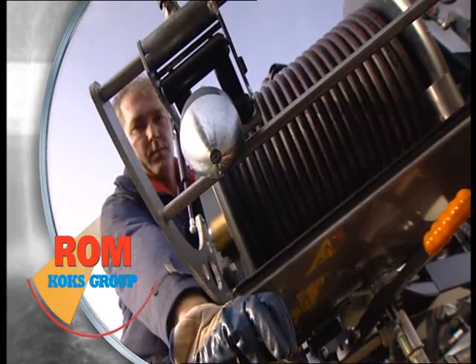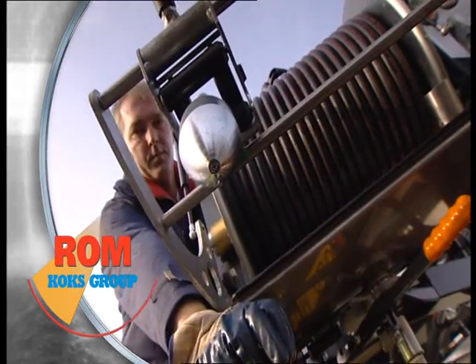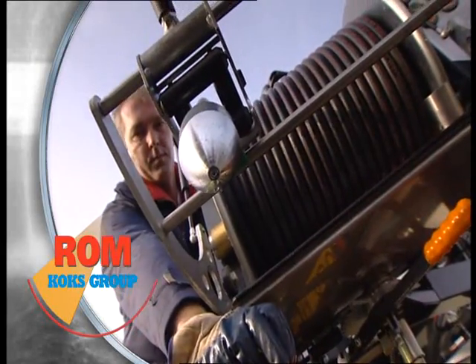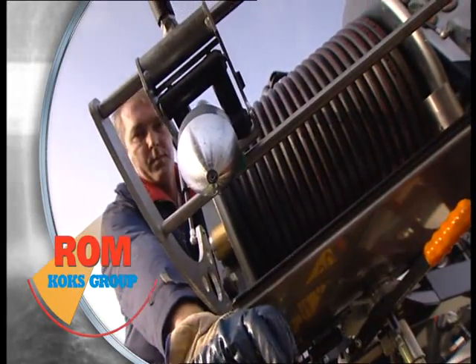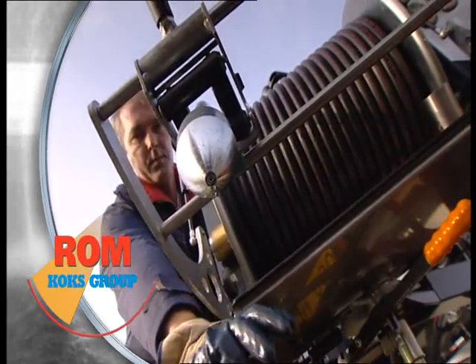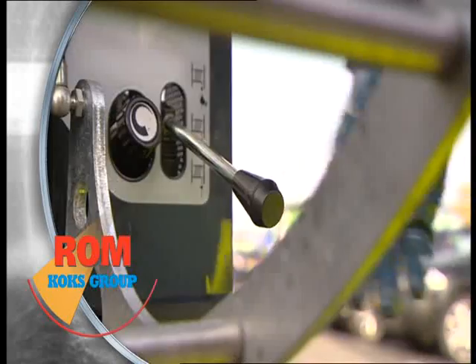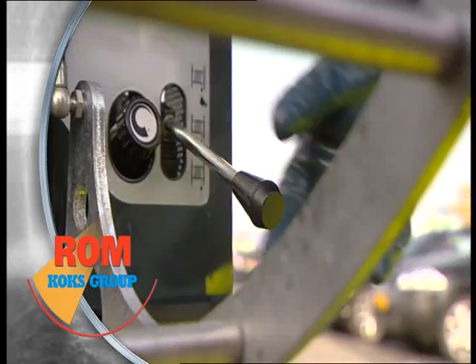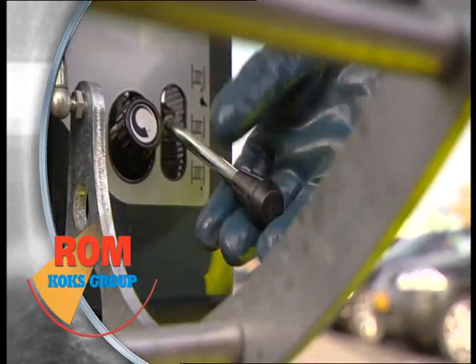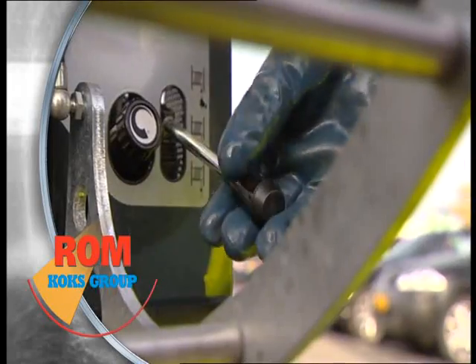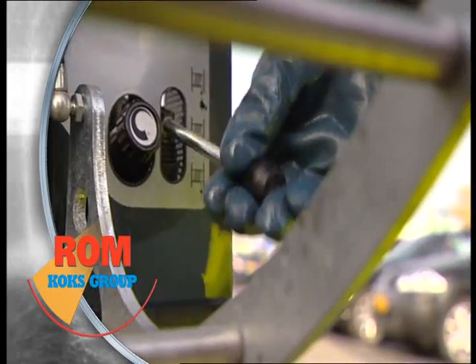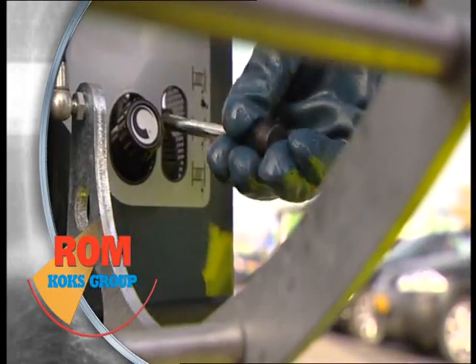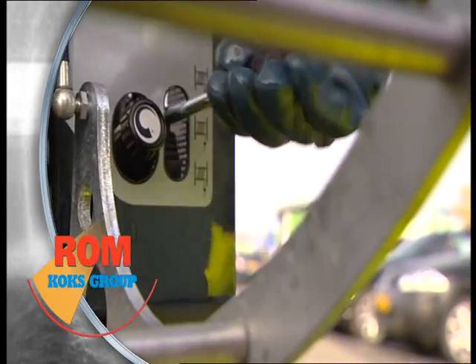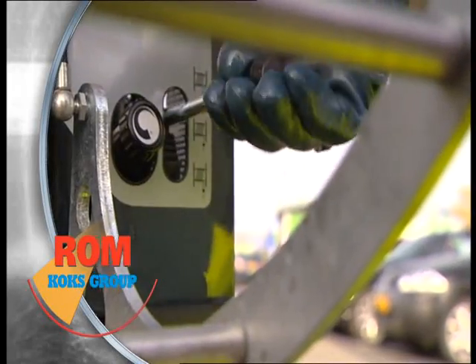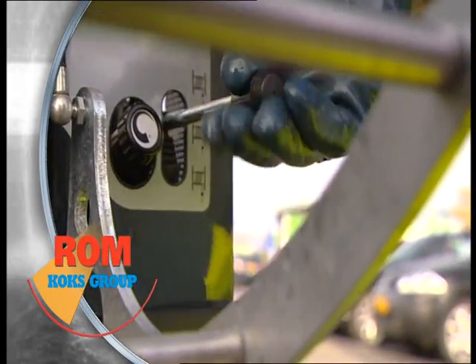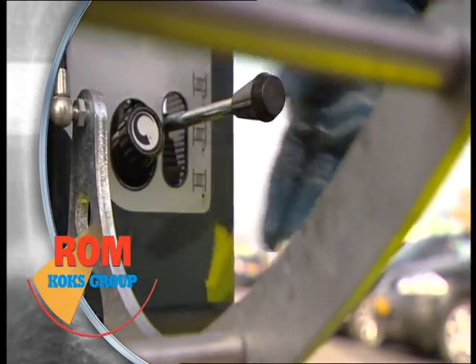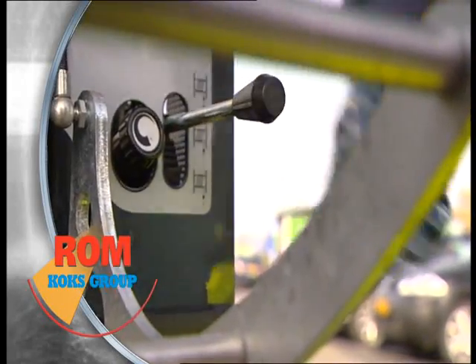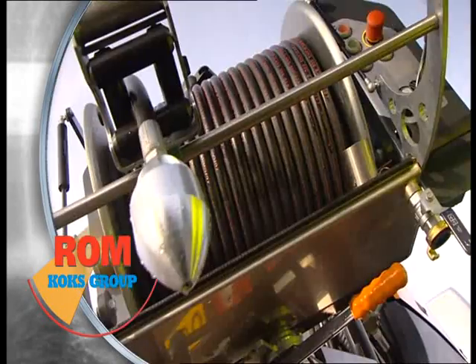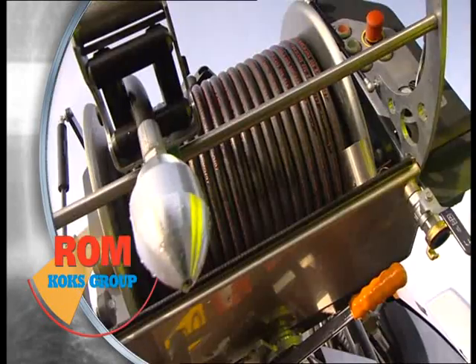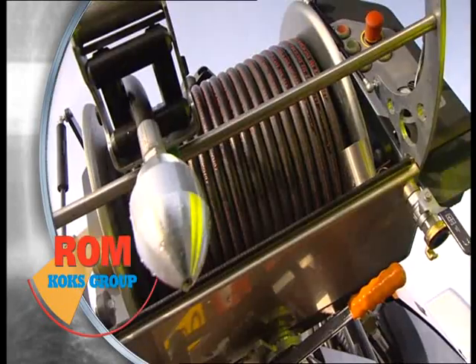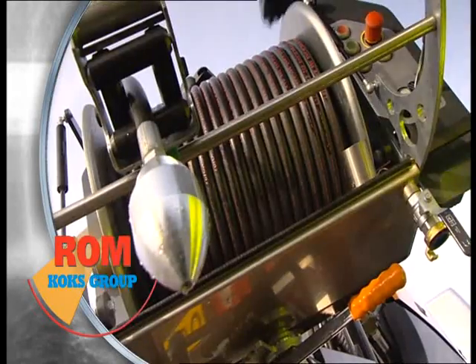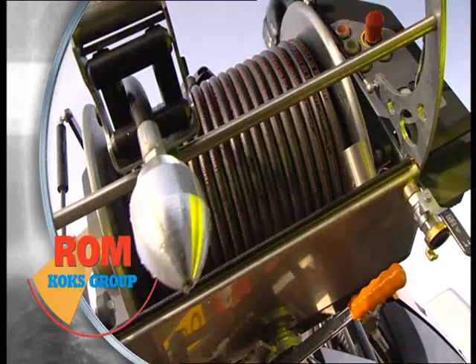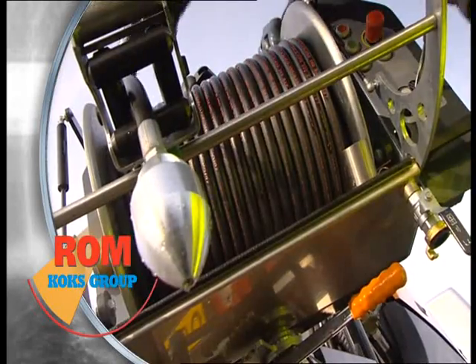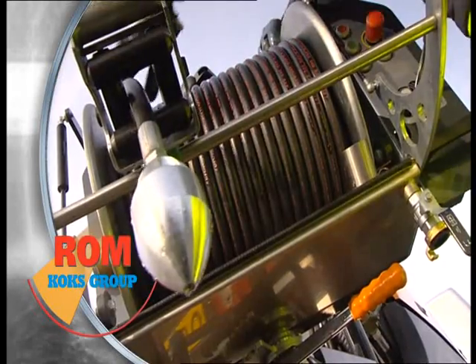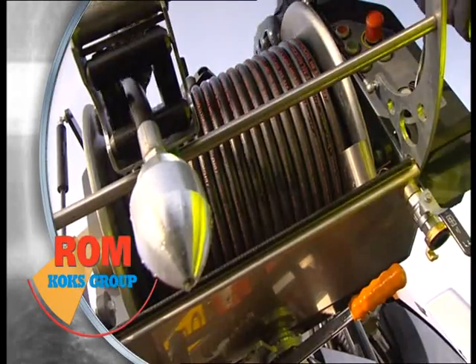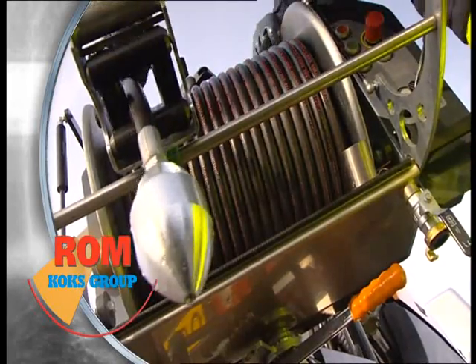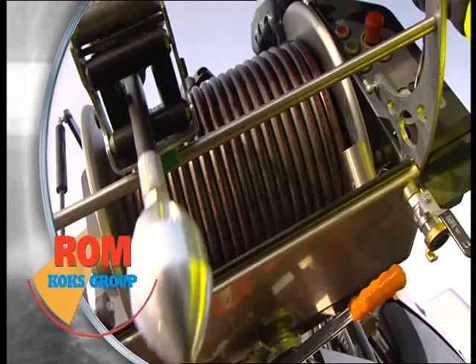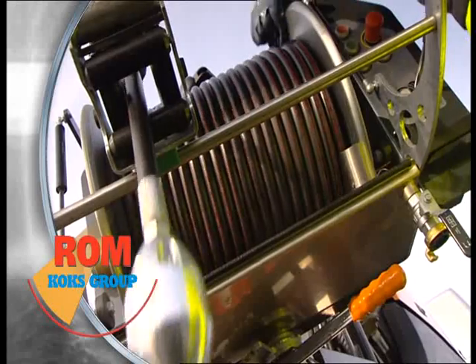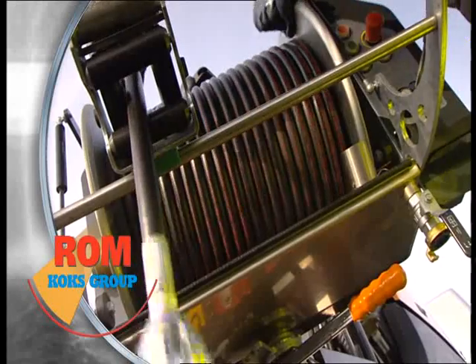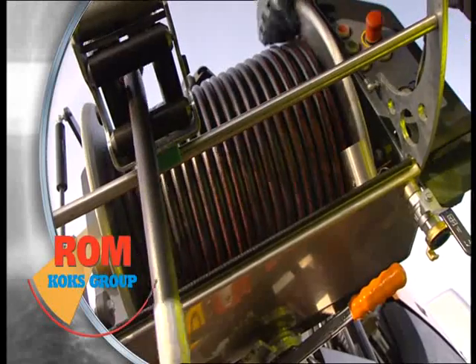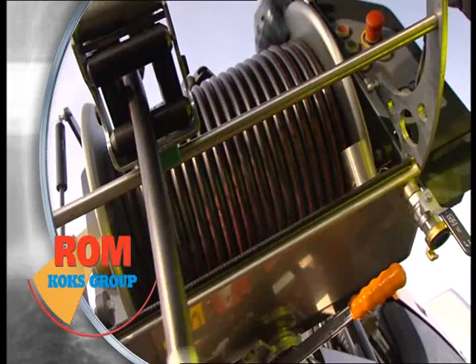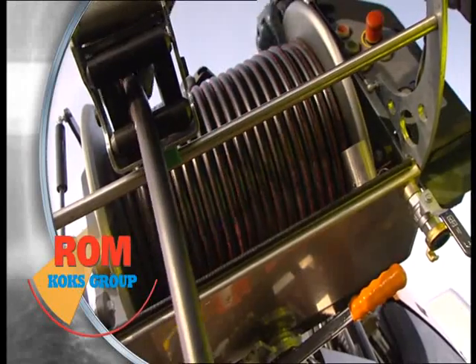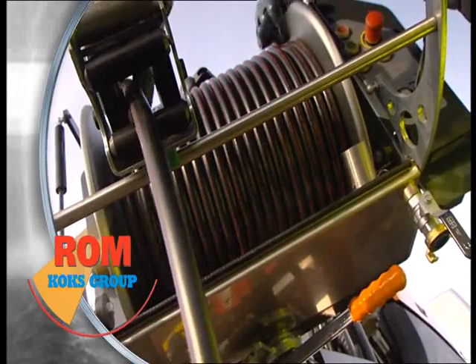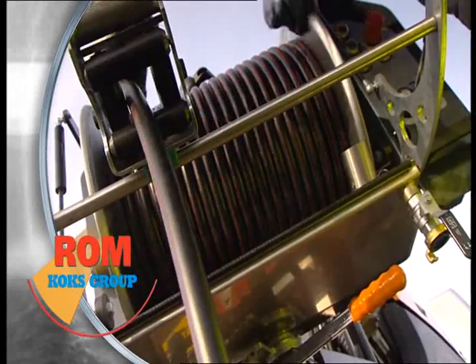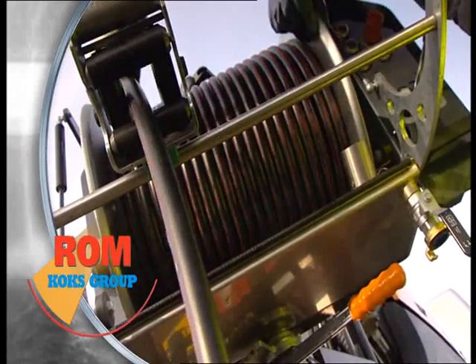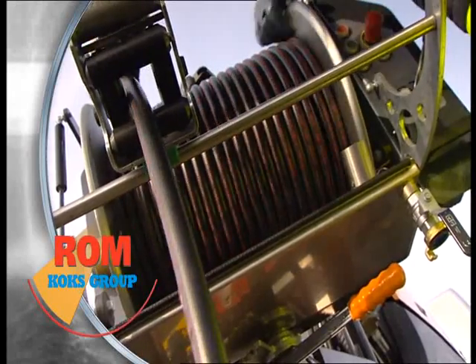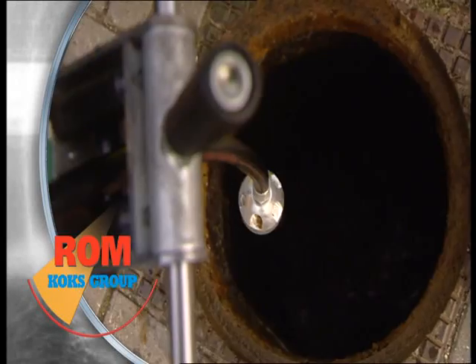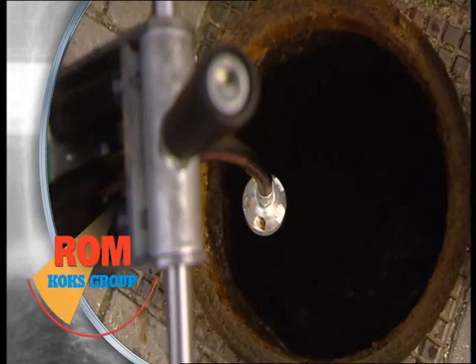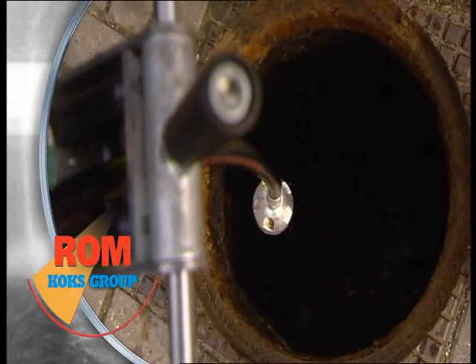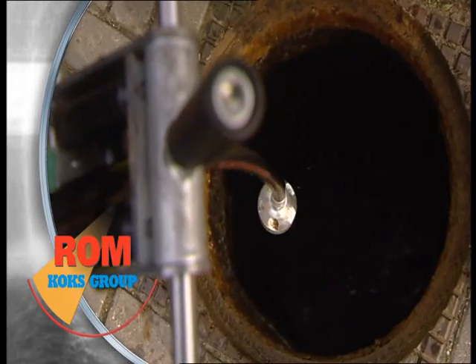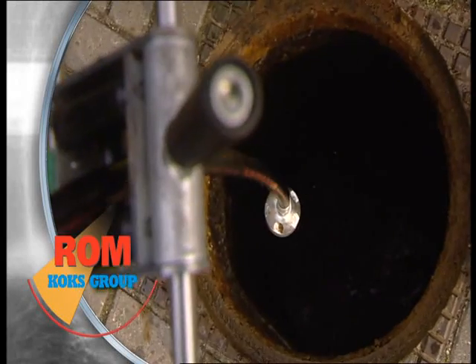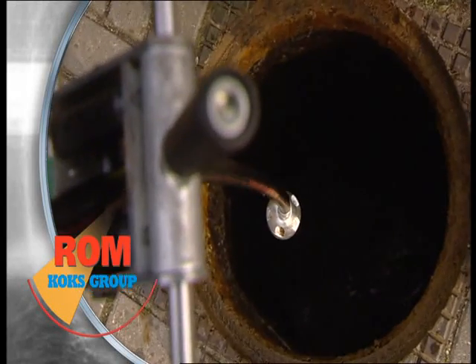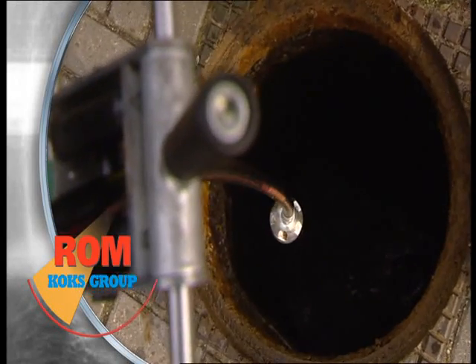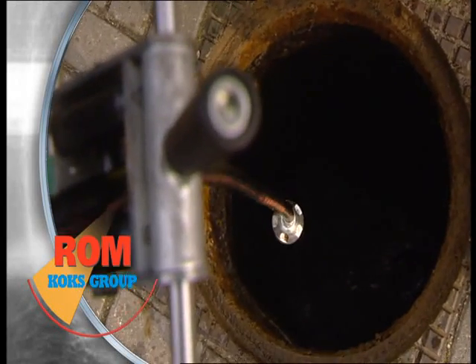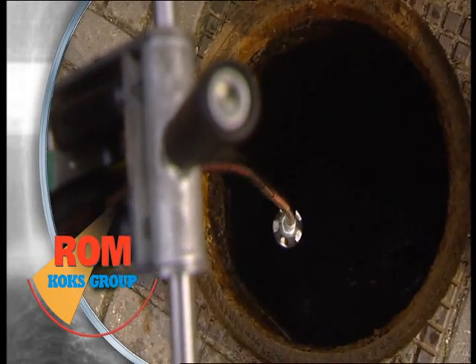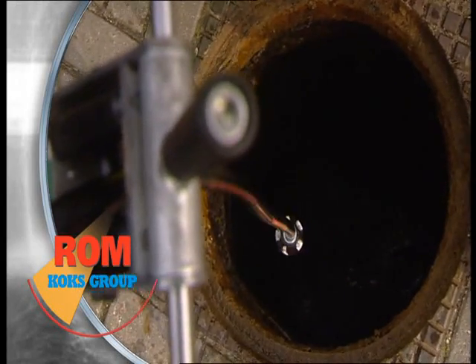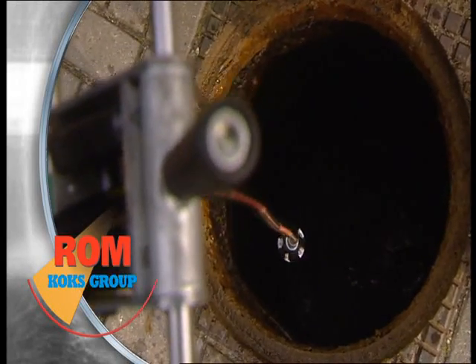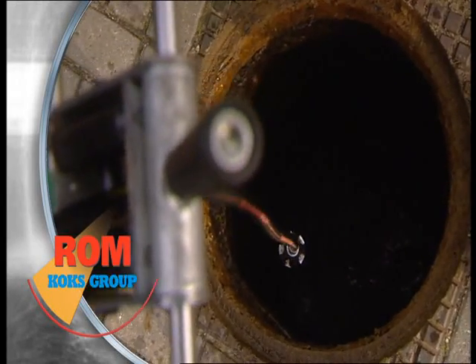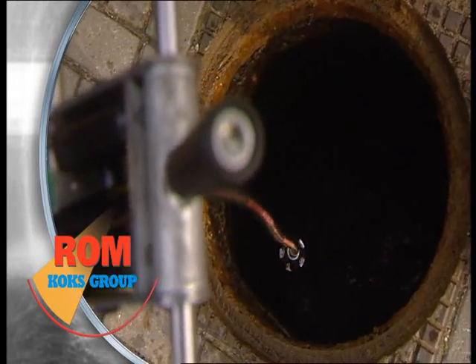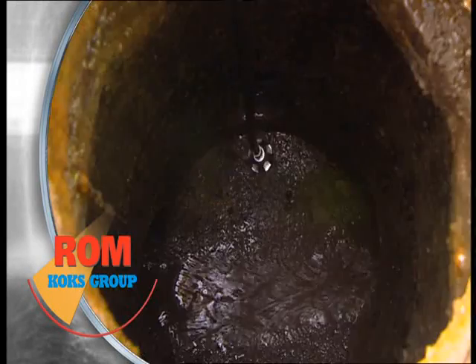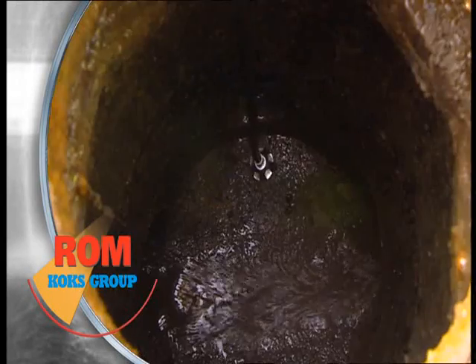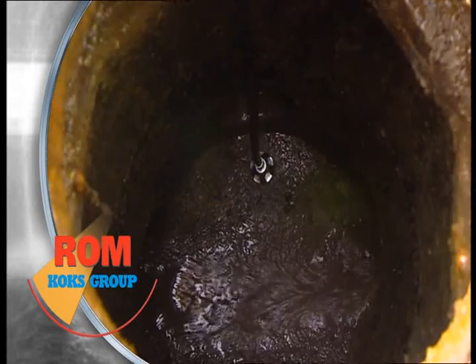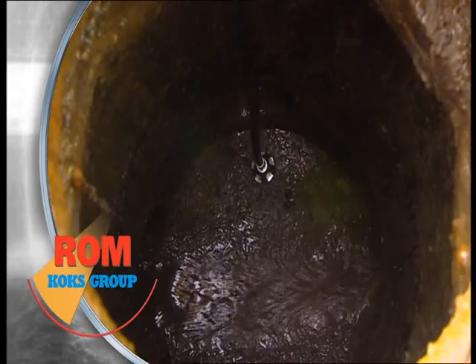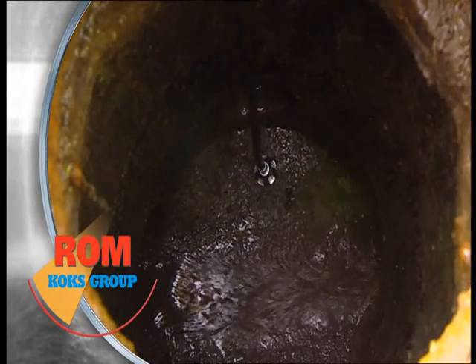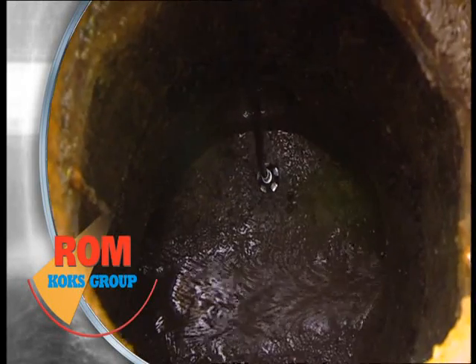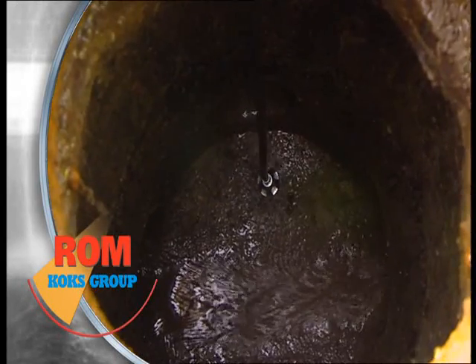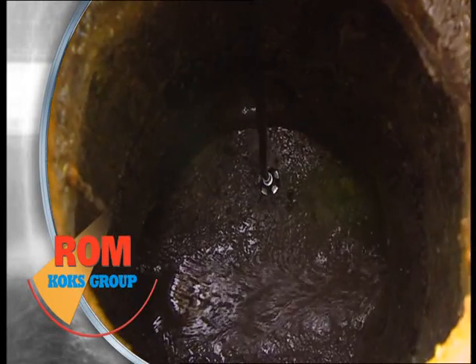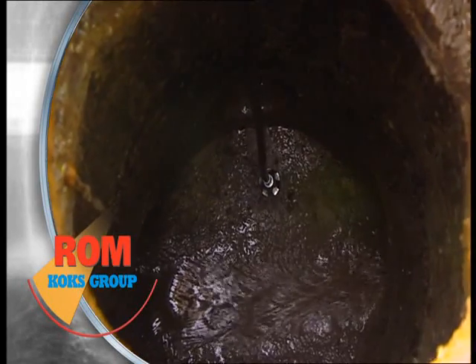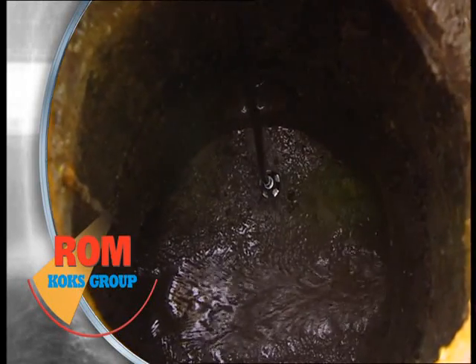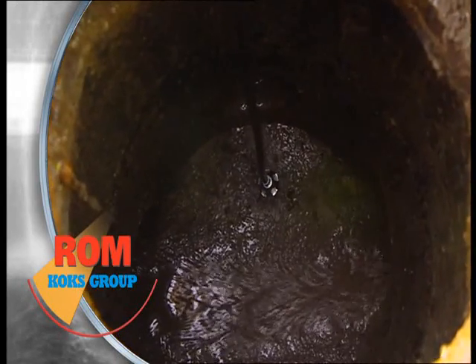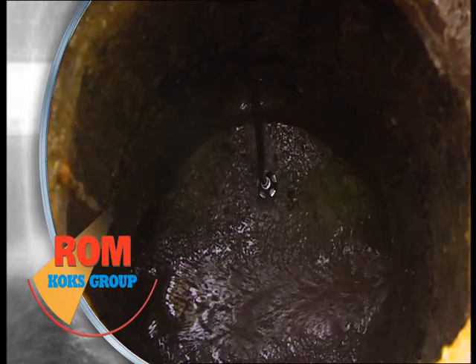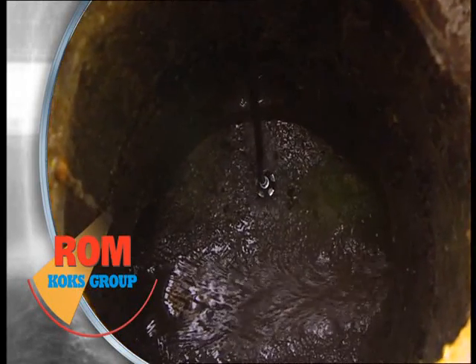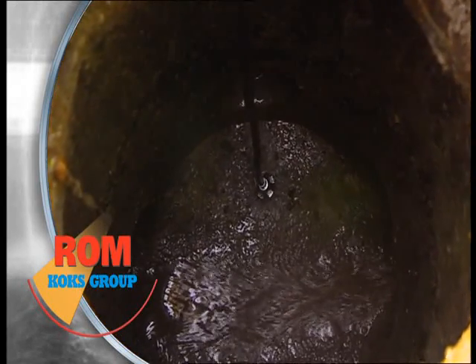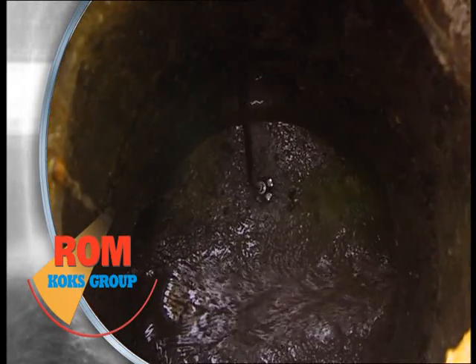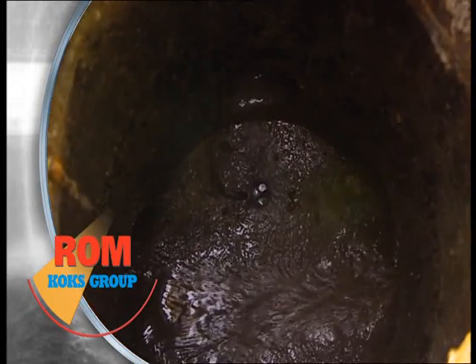When the rotational high-pressure hose reel is set to the desired position, the hose is introduced to the sewer pipe.